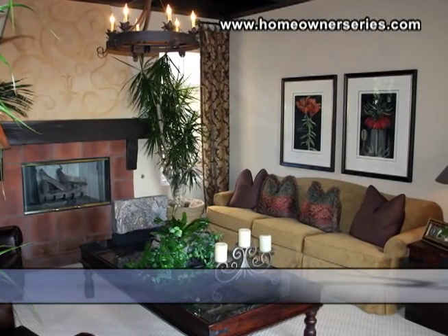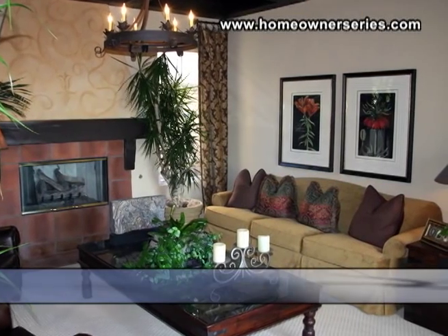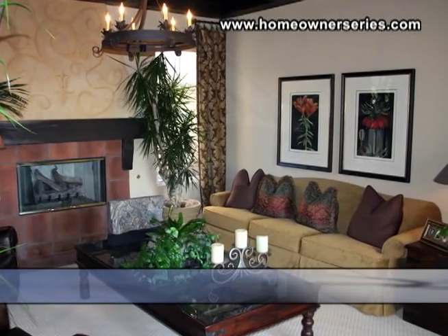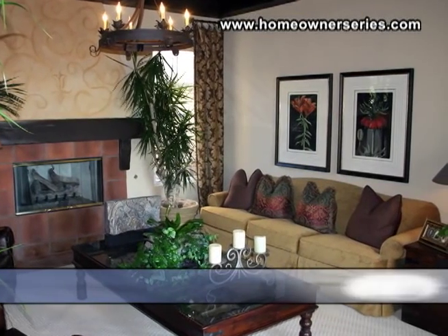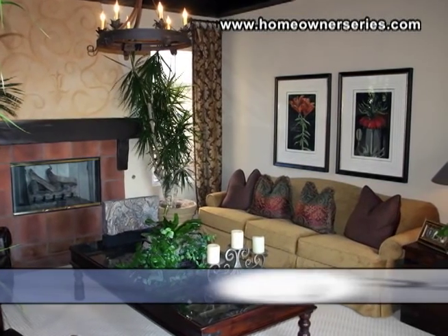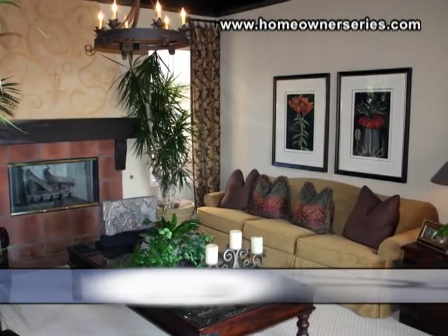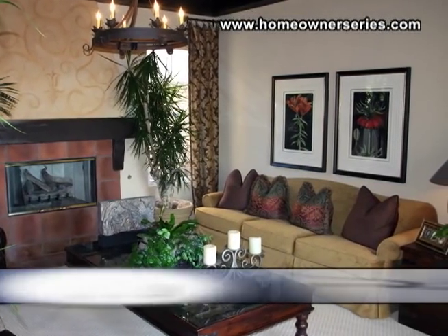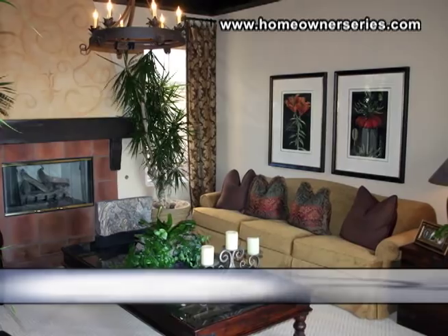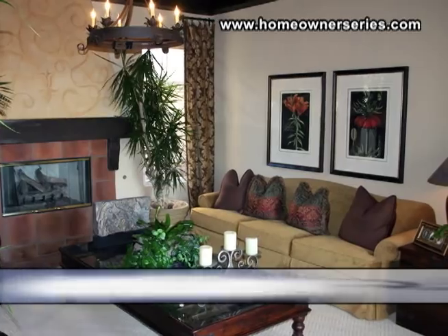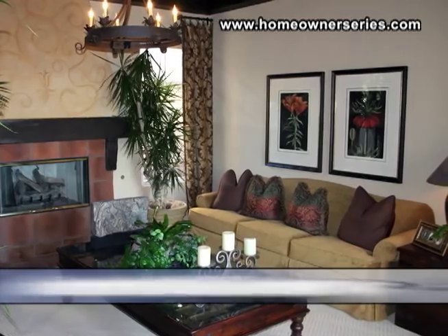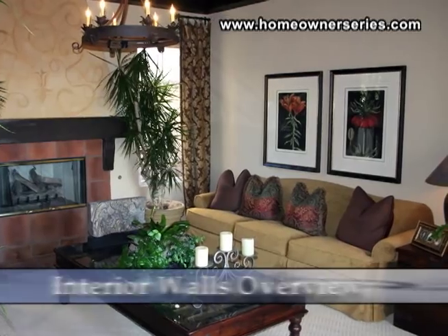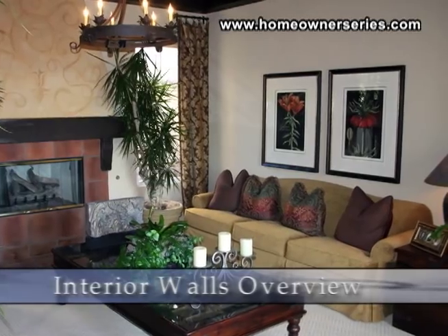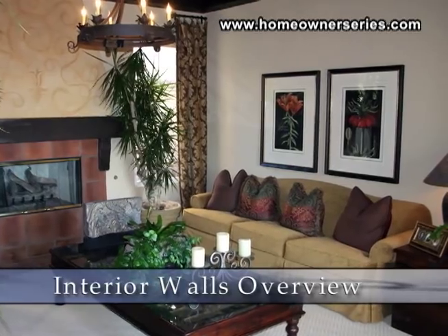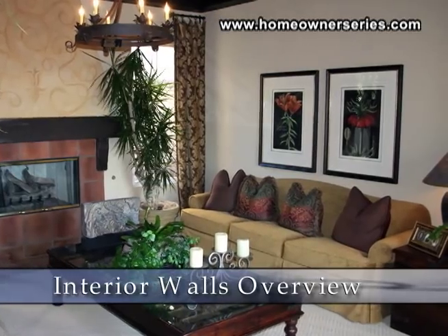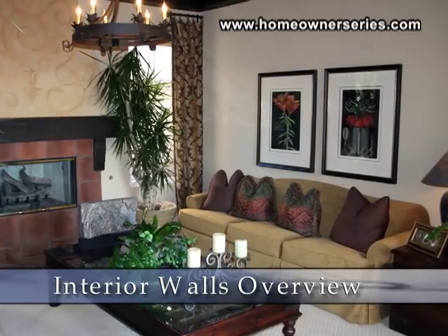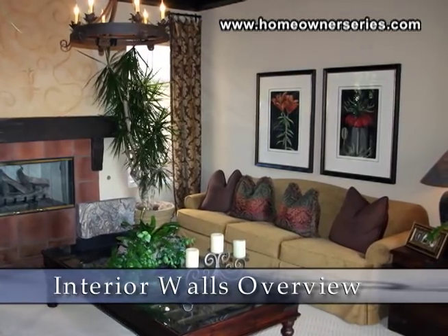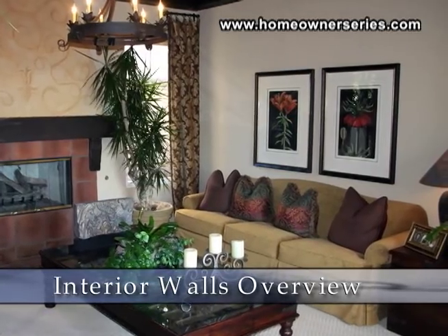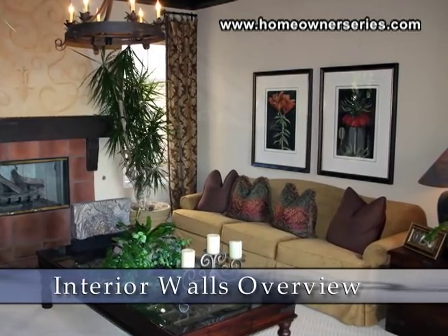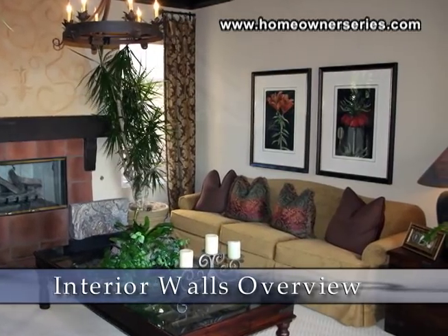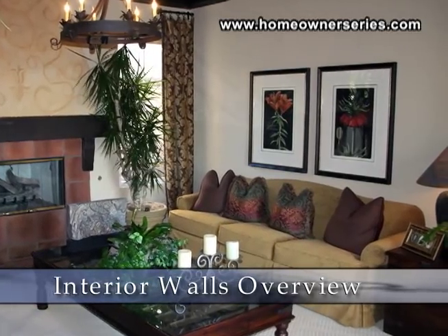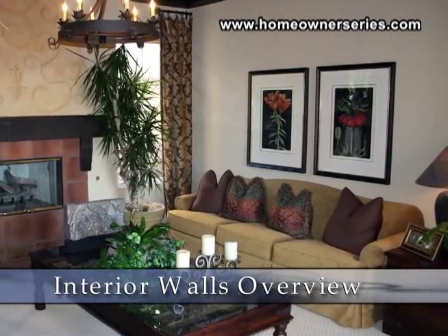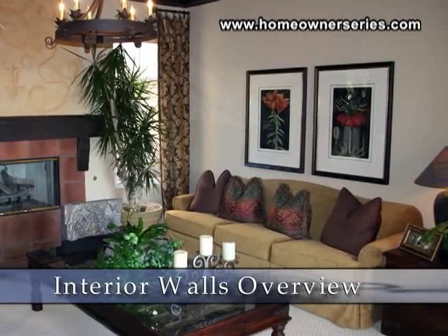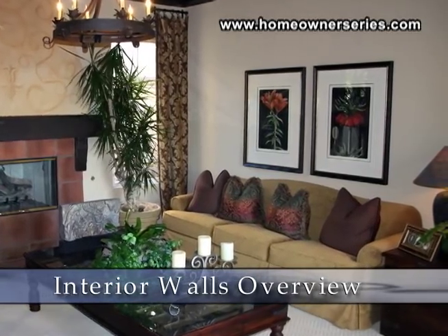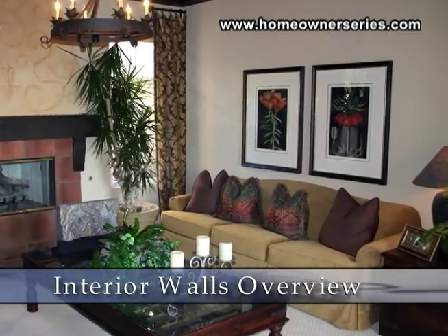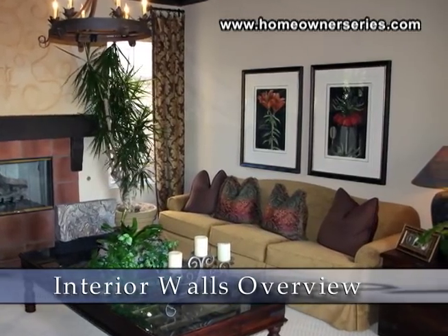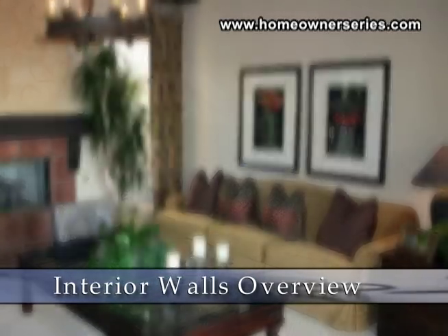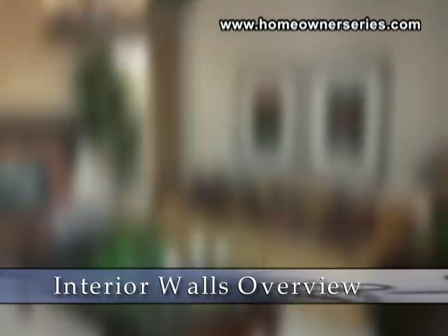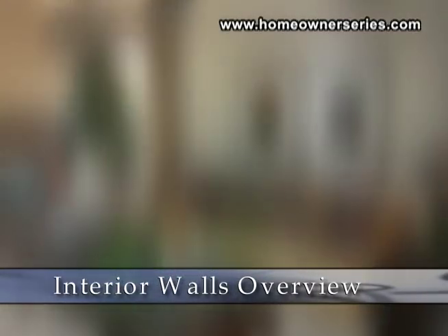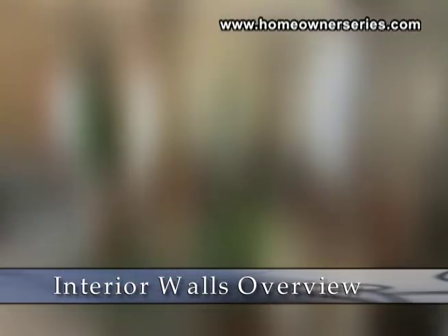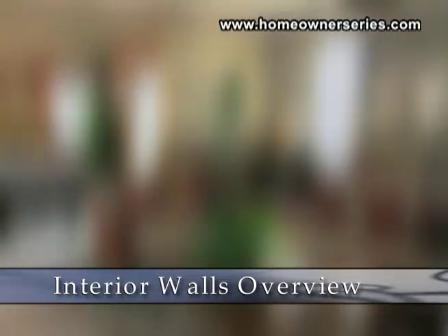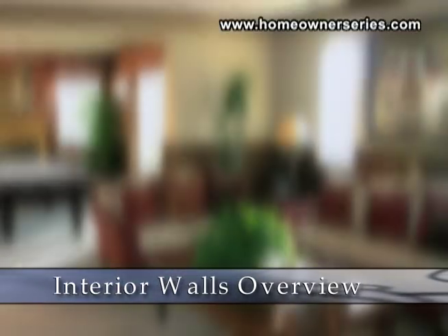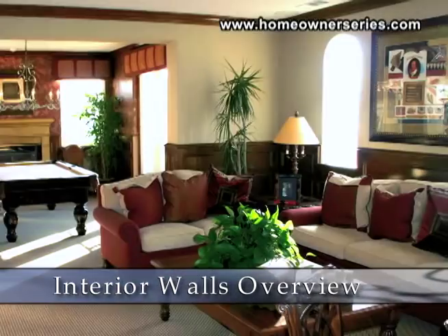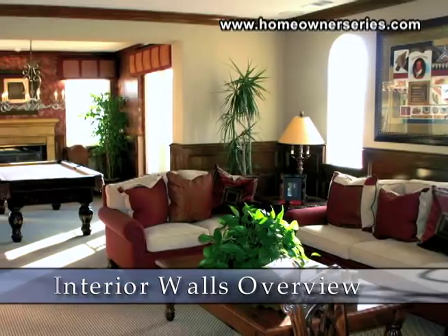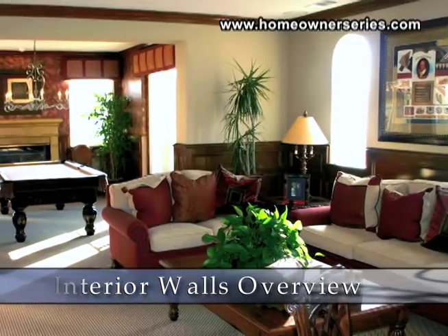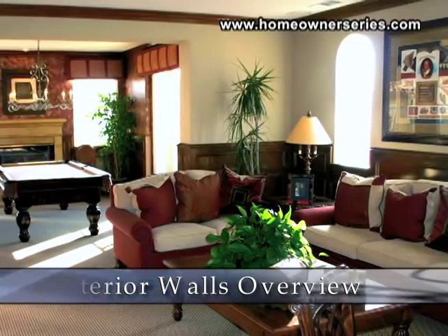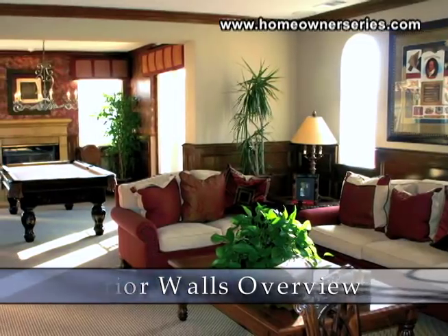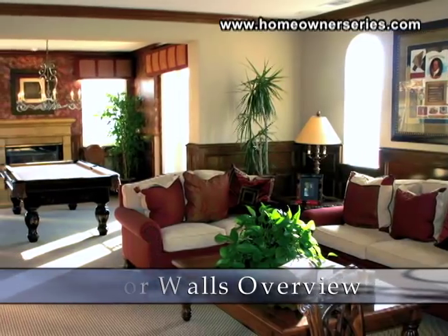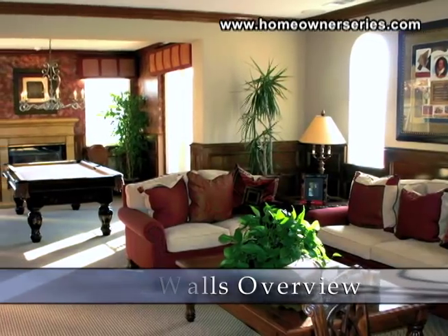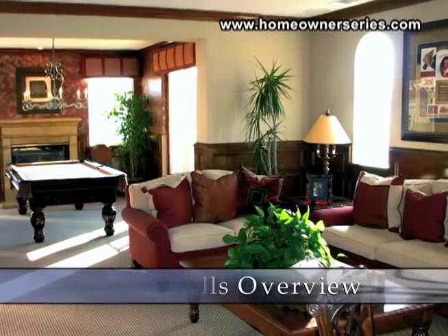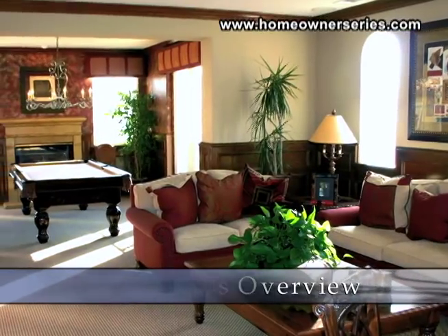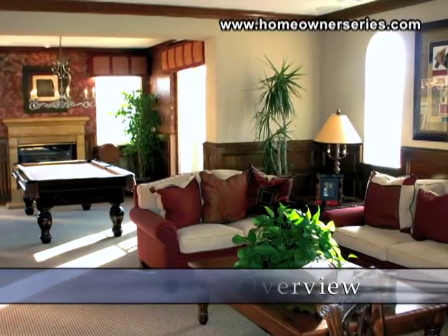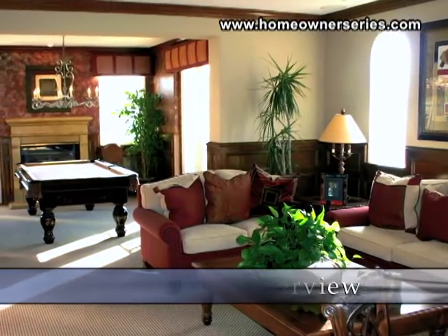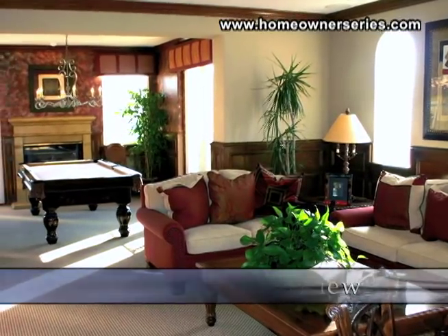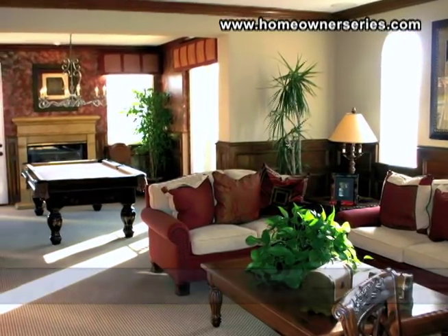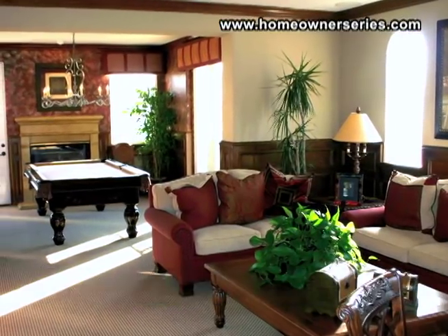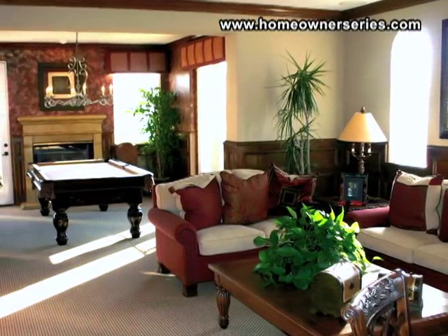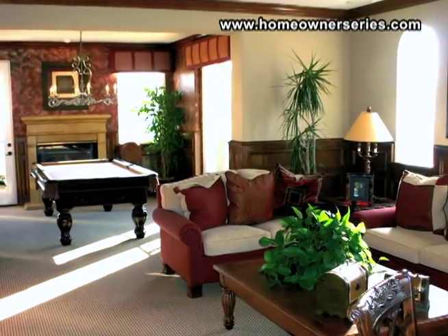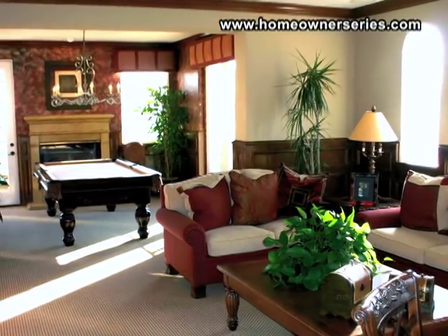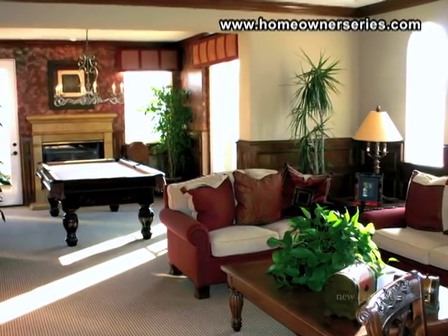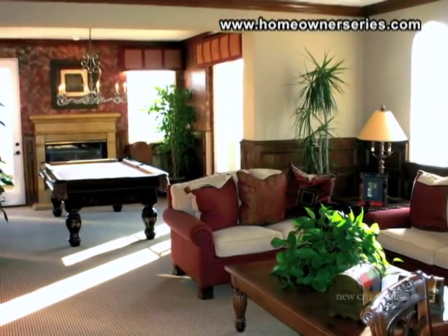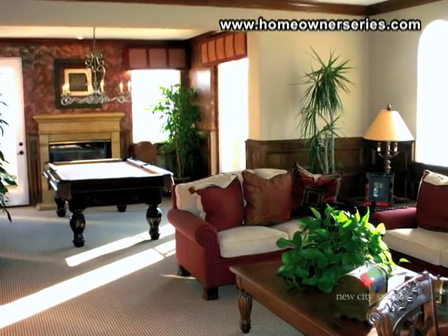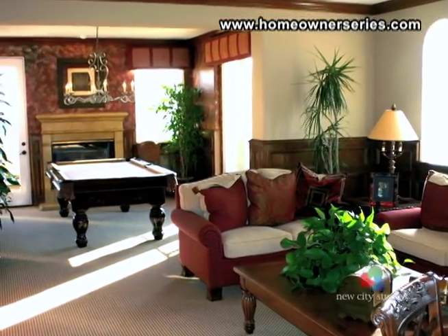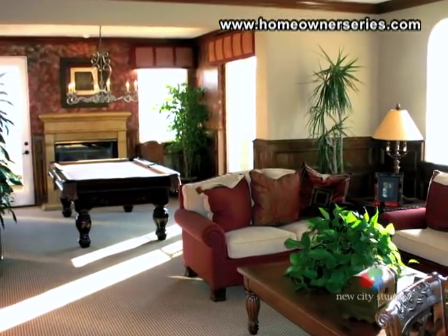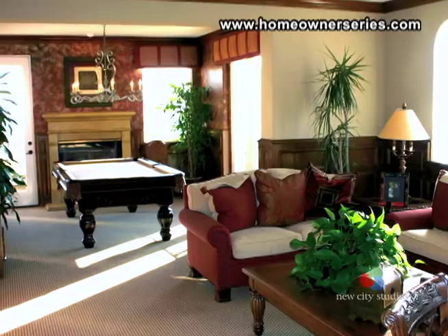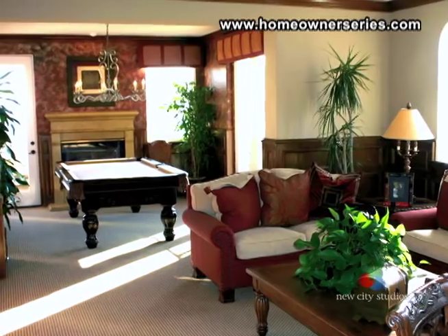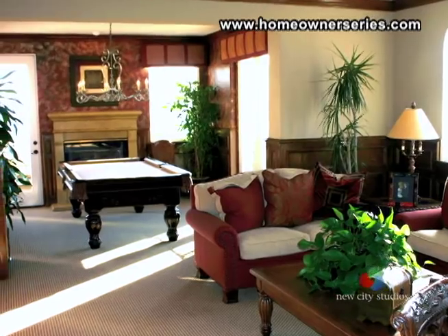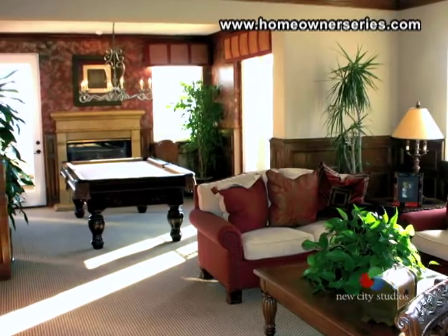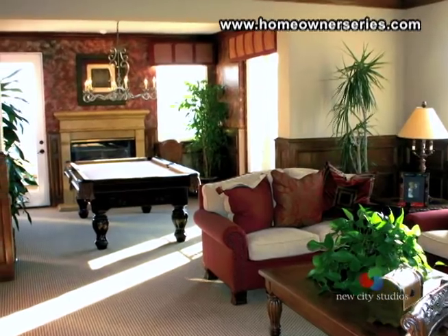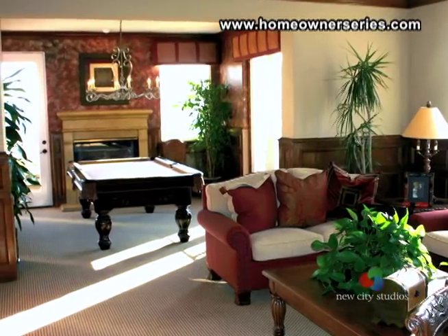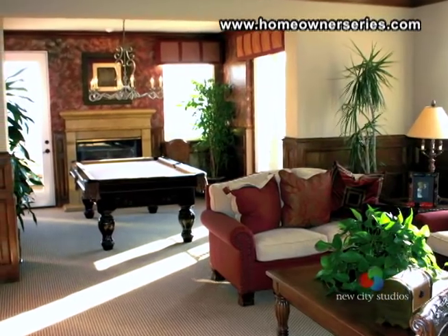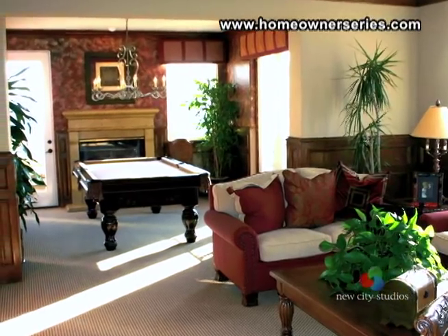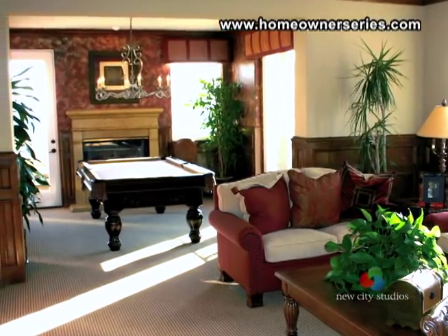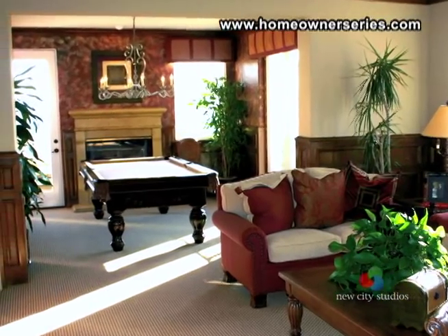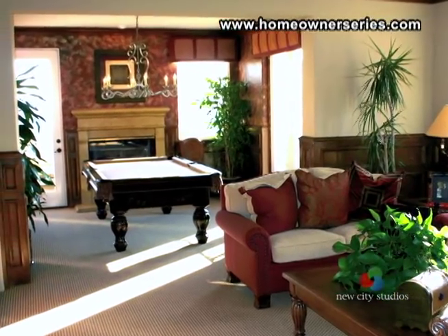When you begin your inspection of the inside of a house, the condition of the interior walls will set the tone for the overall evaluation of the property.